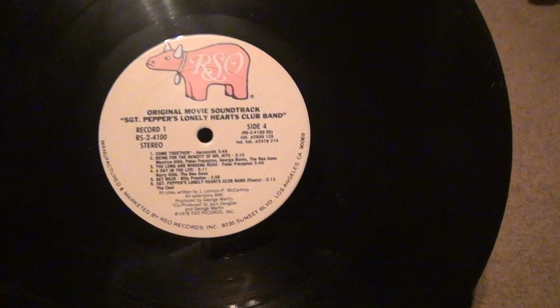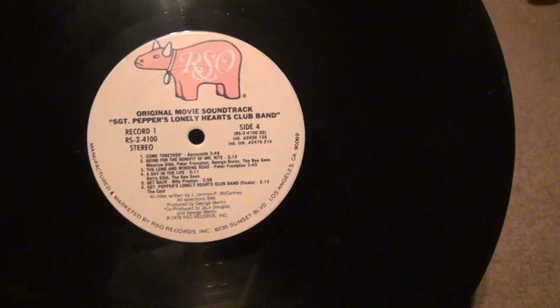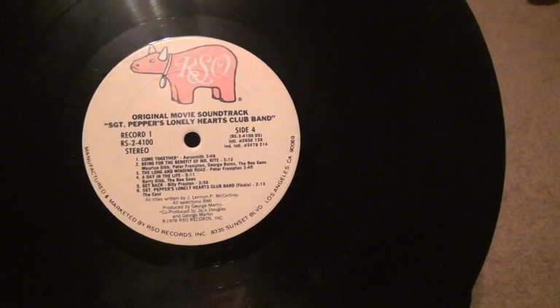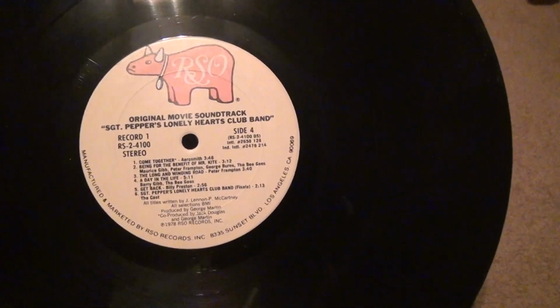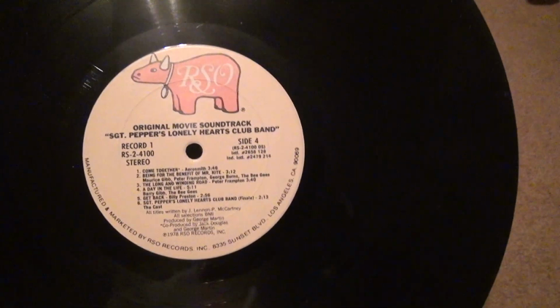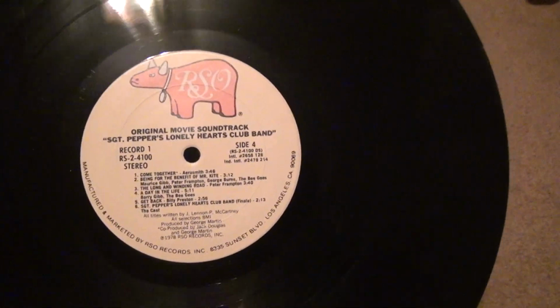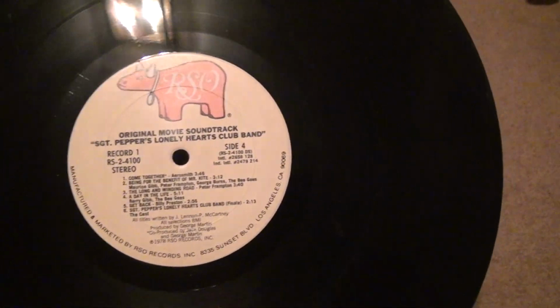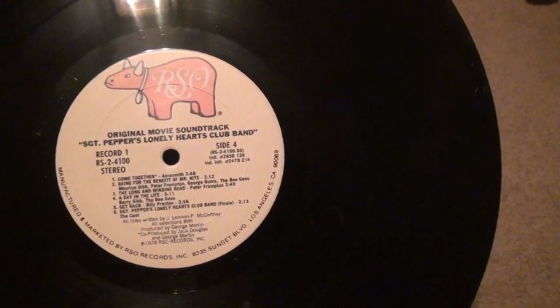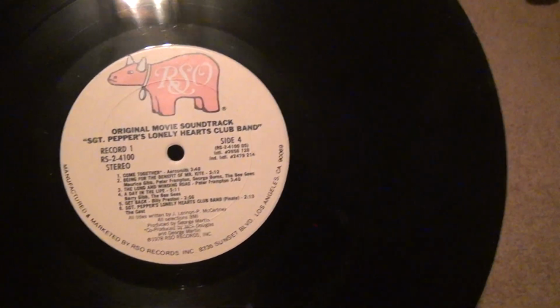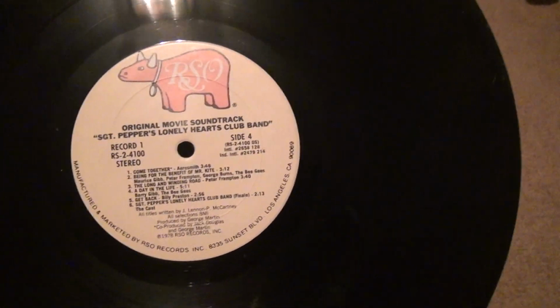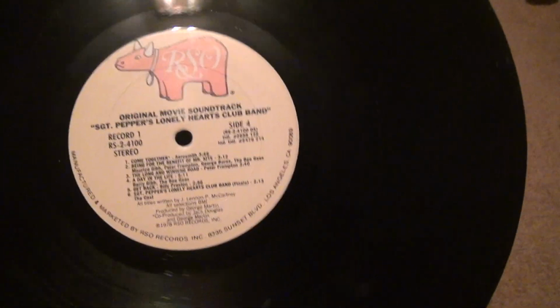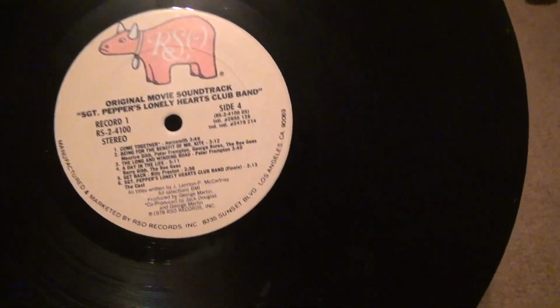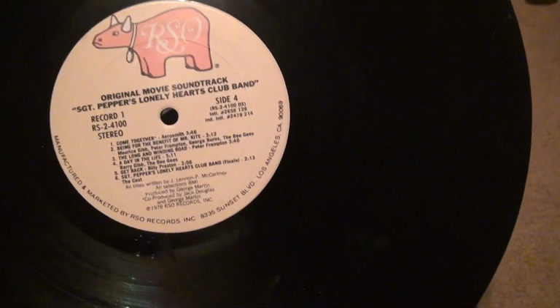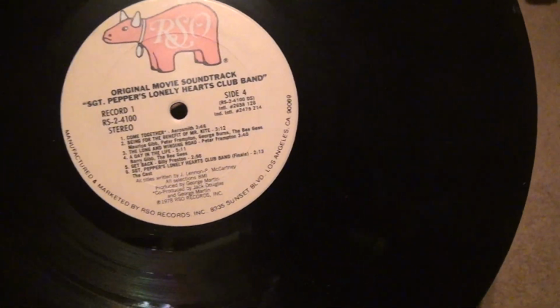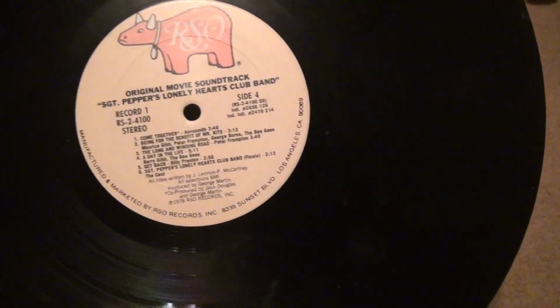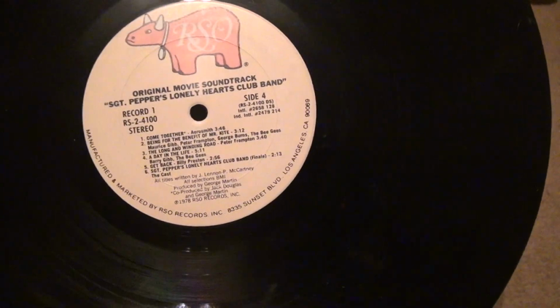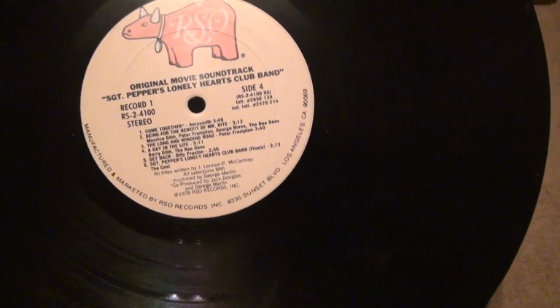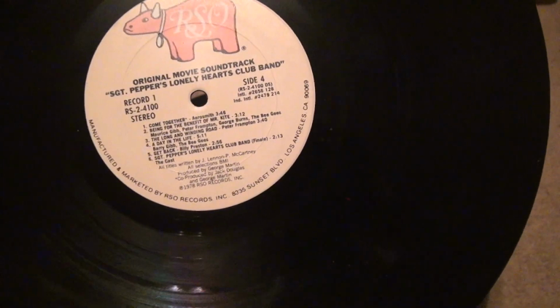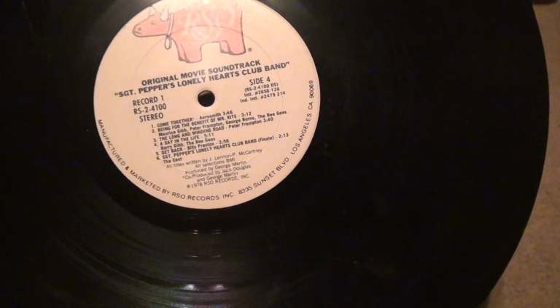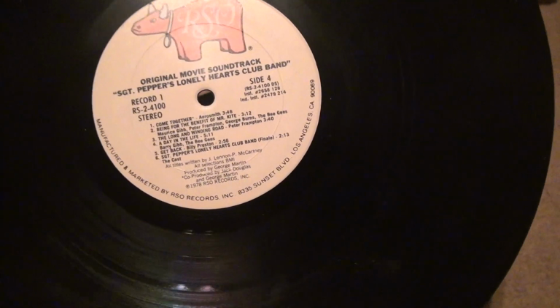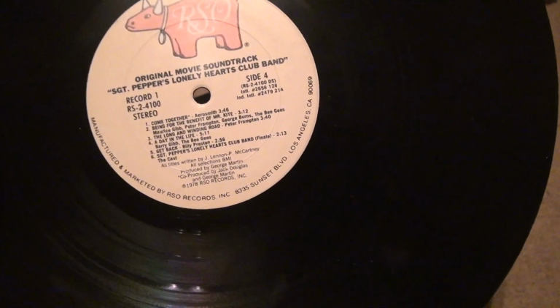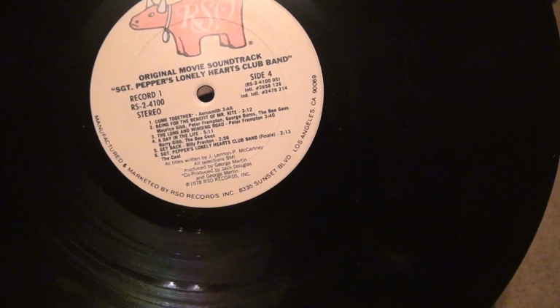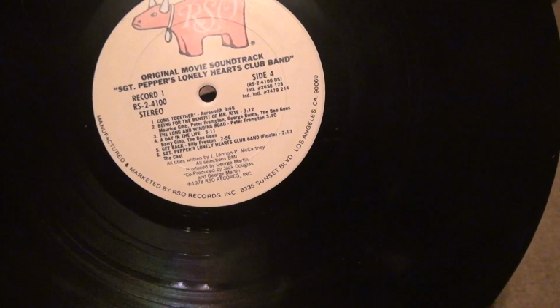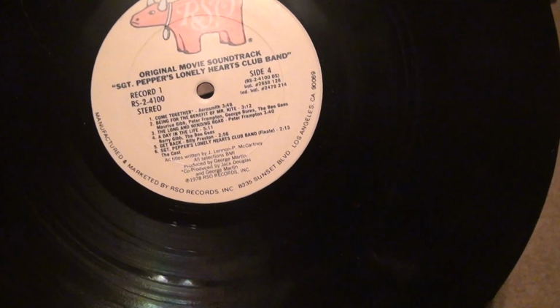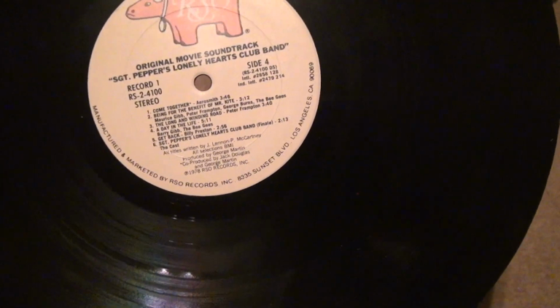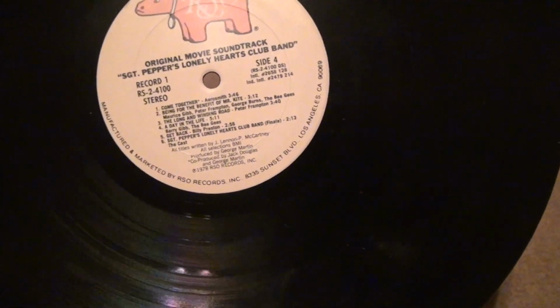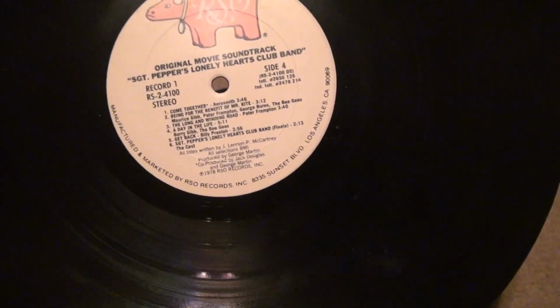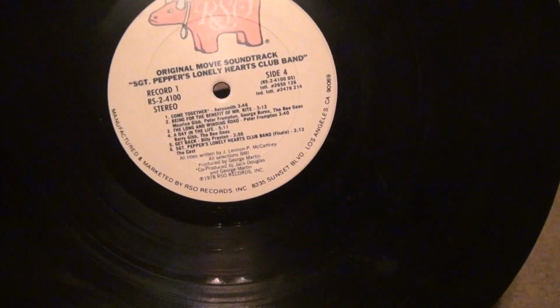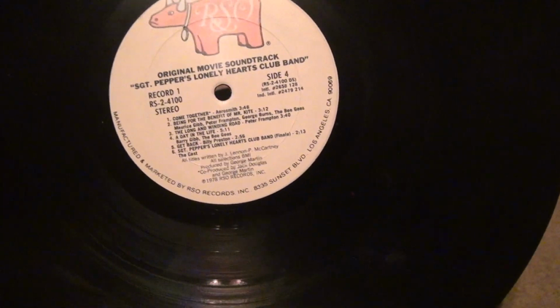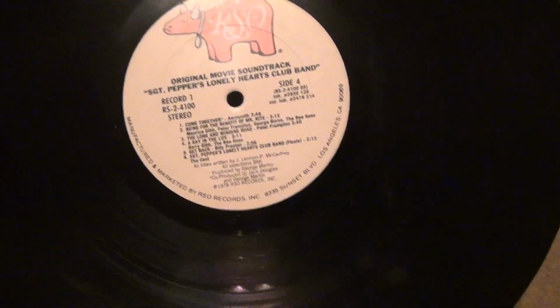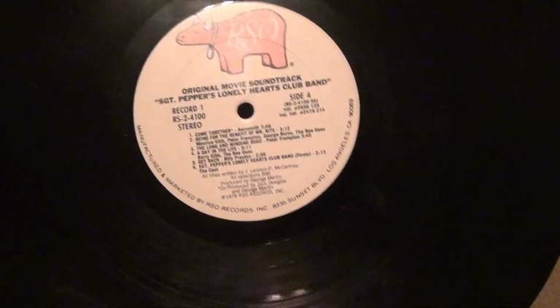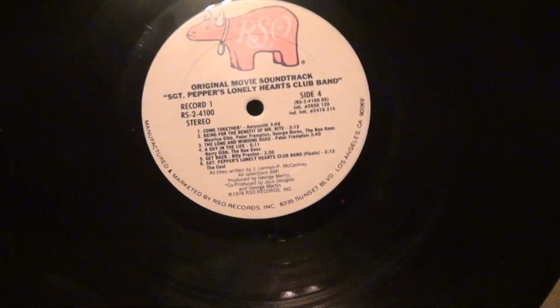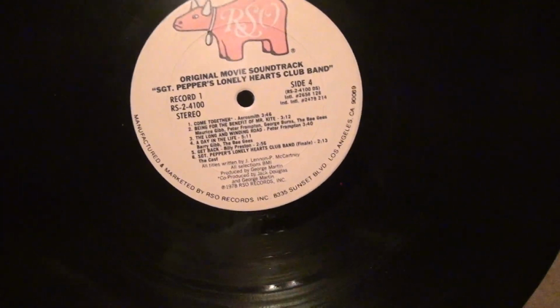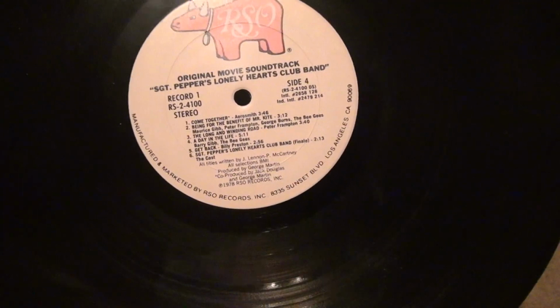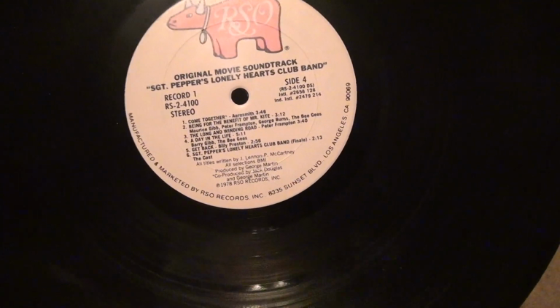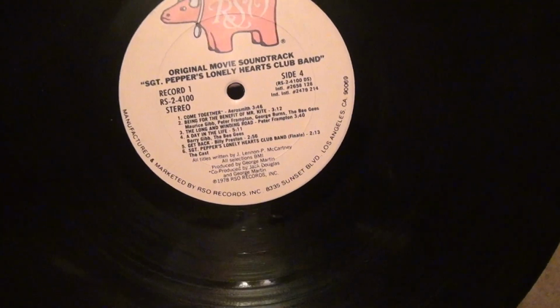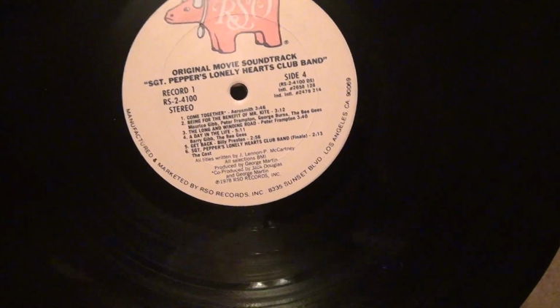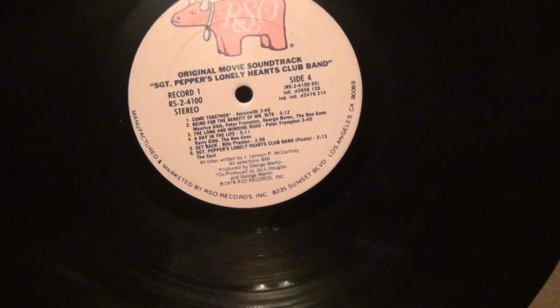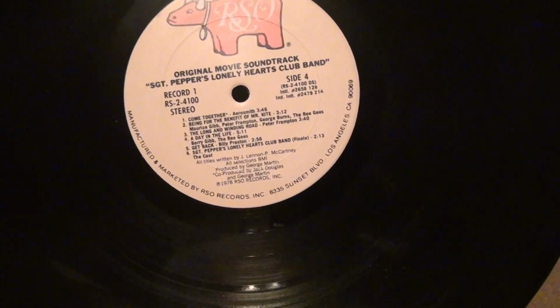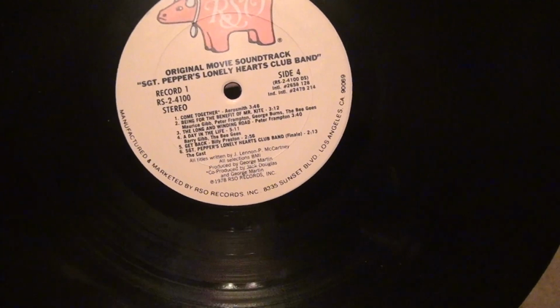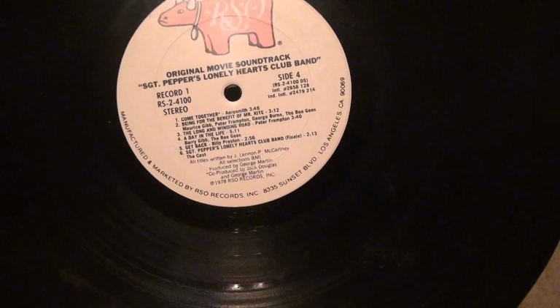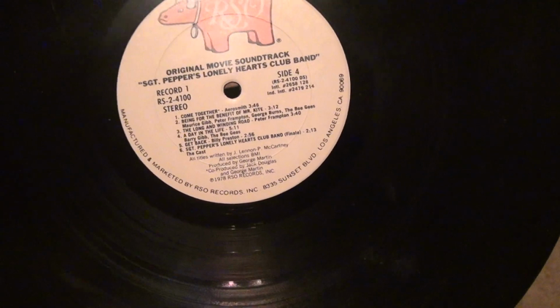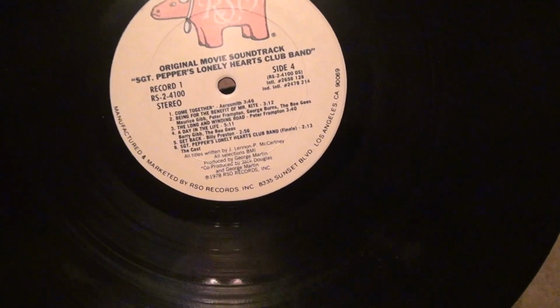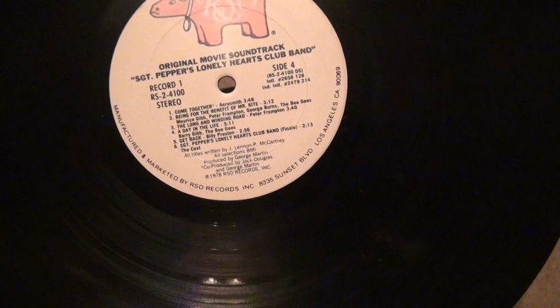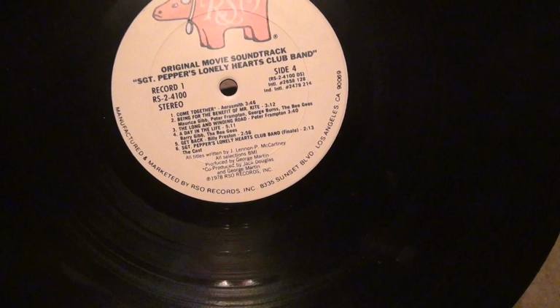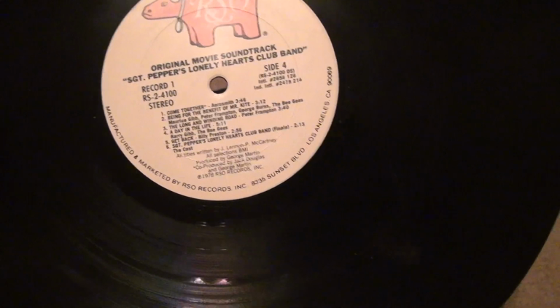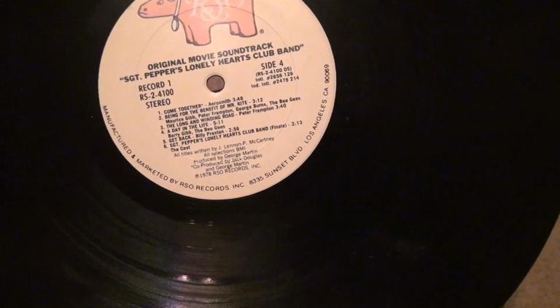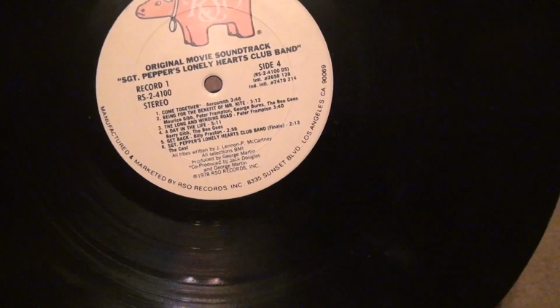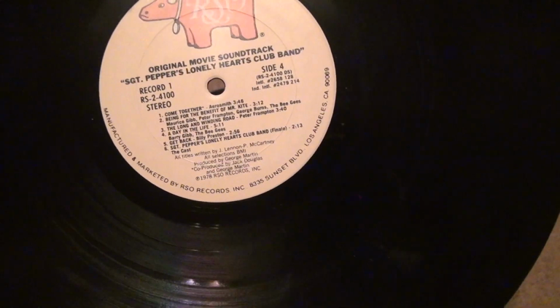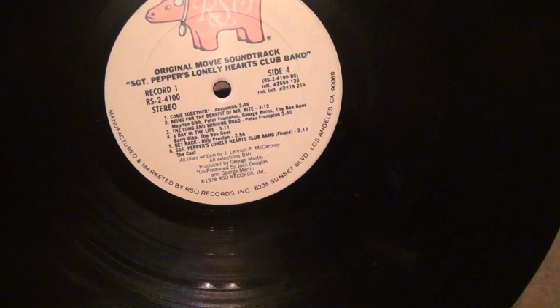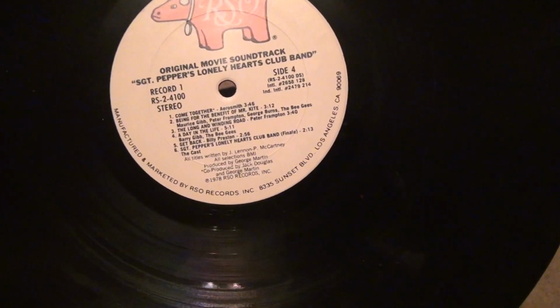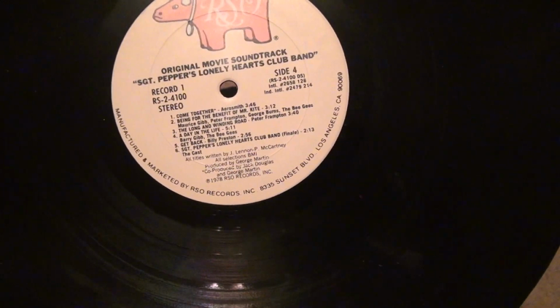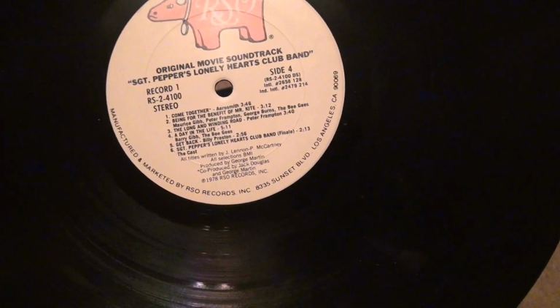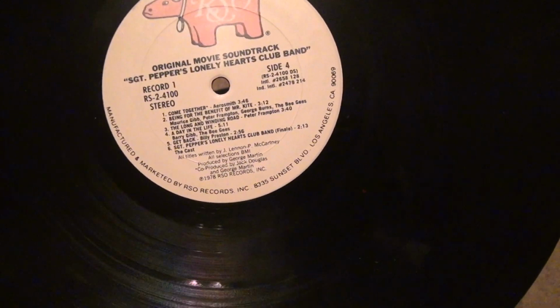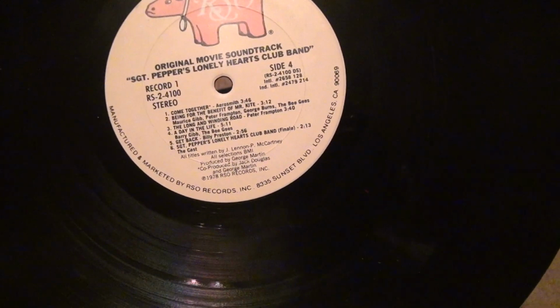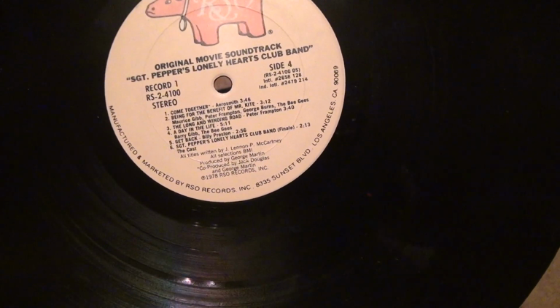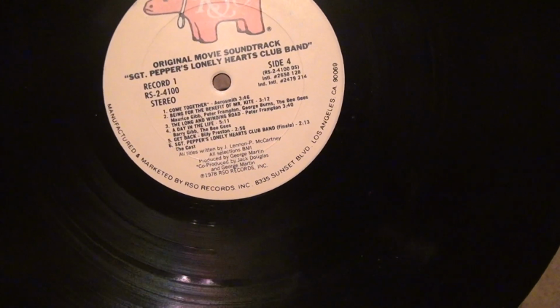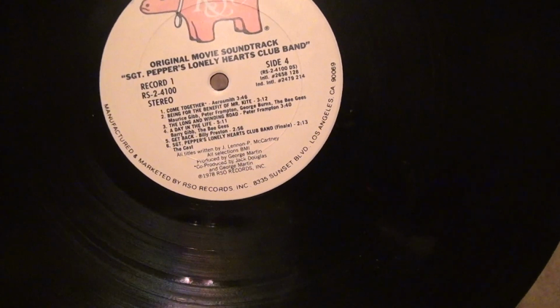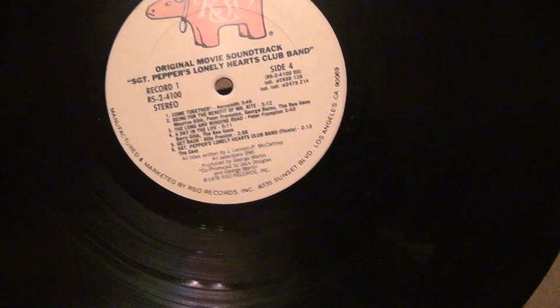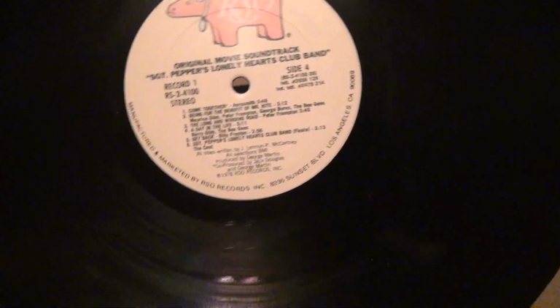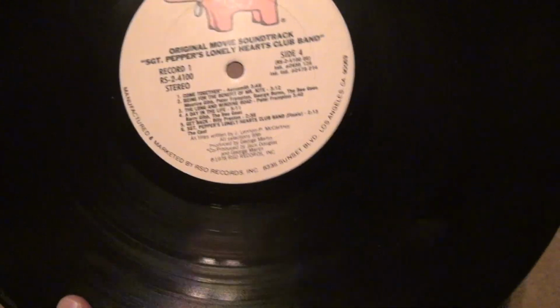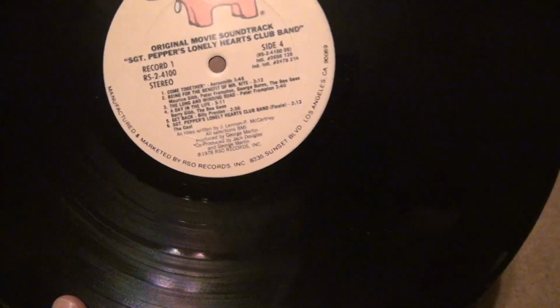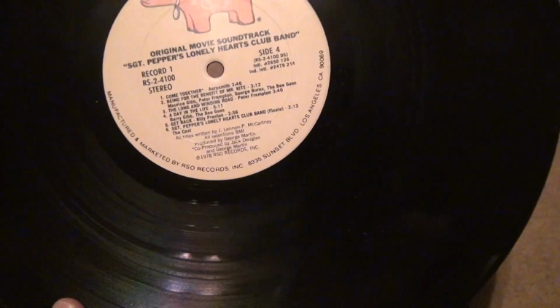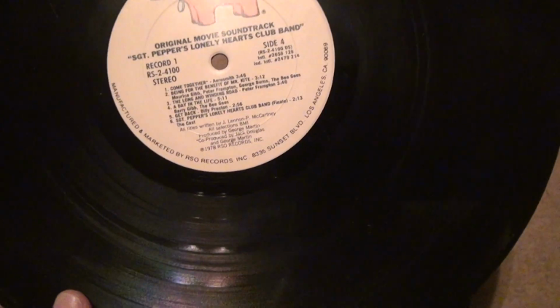Here we are for Original Movie Soundtrack, Sgt. Pepper's Lonely Hearts Club Band.